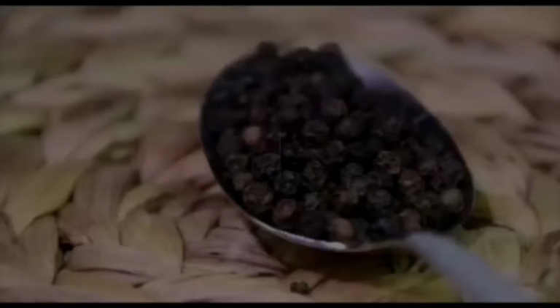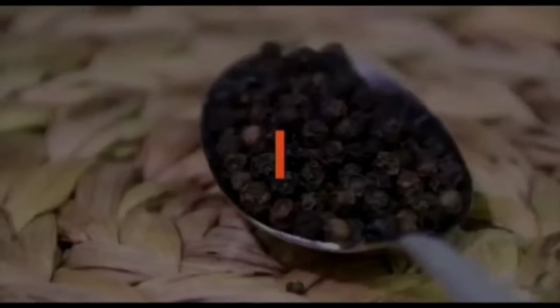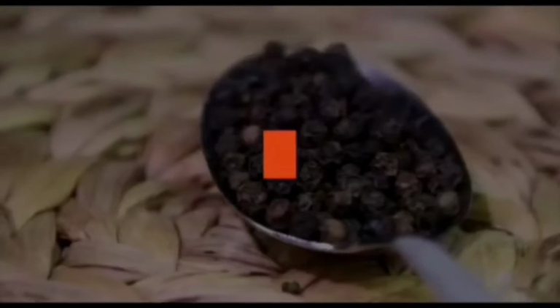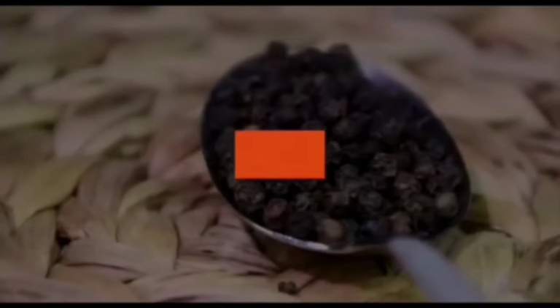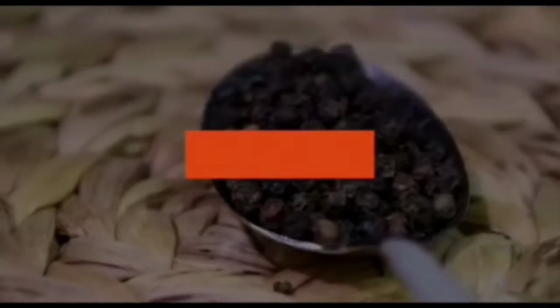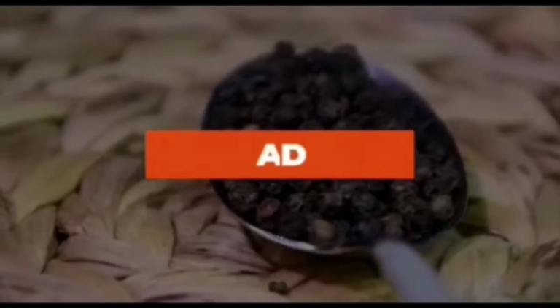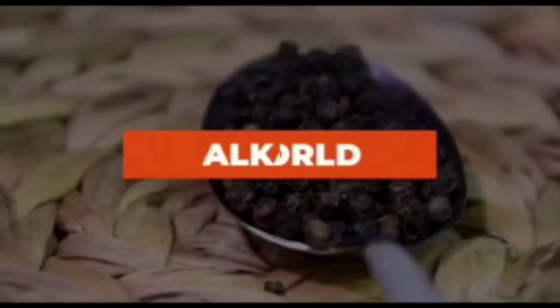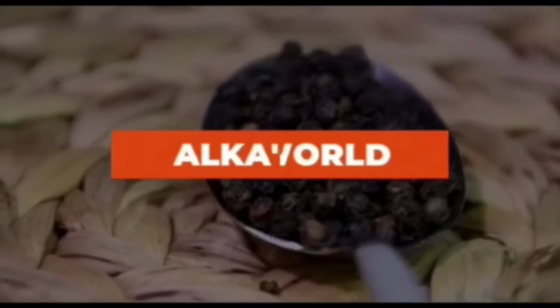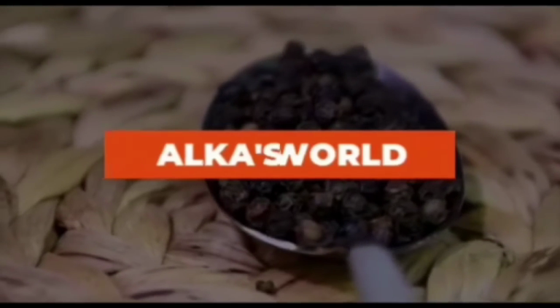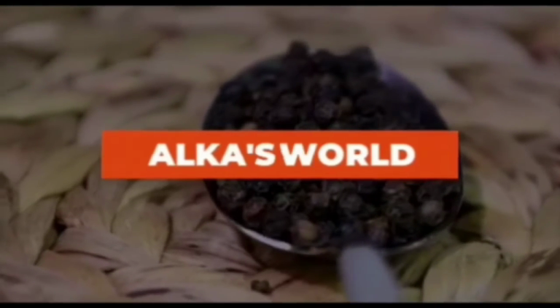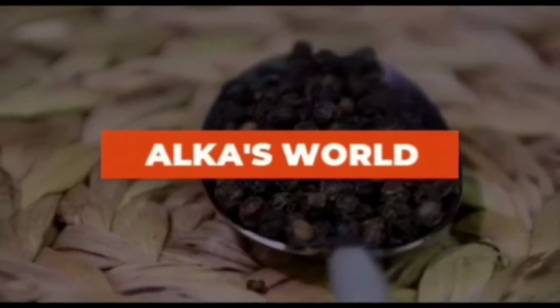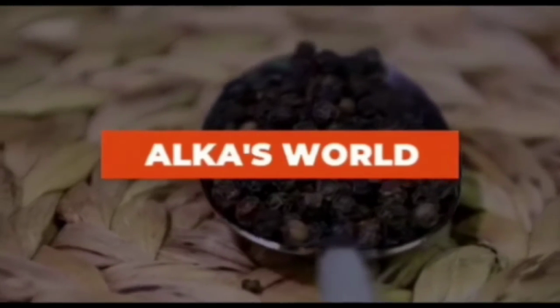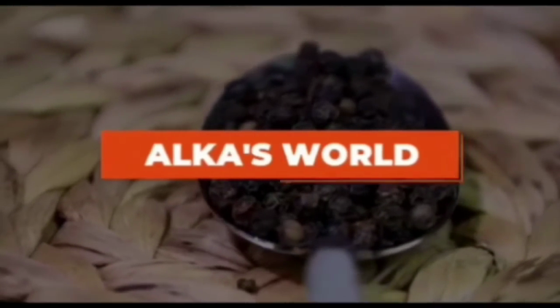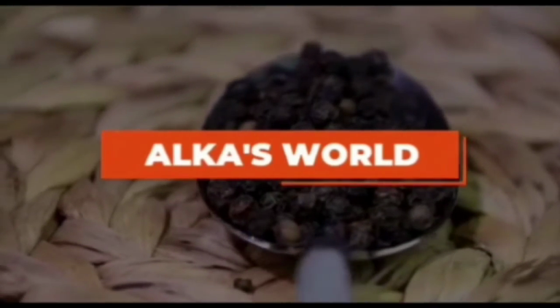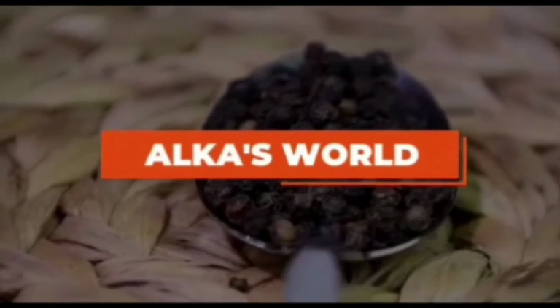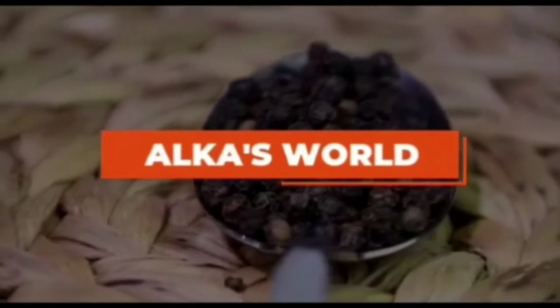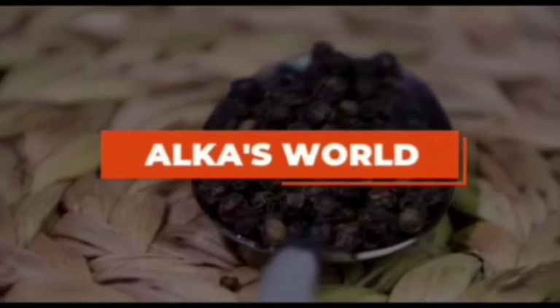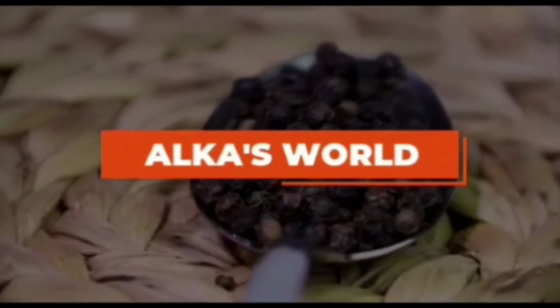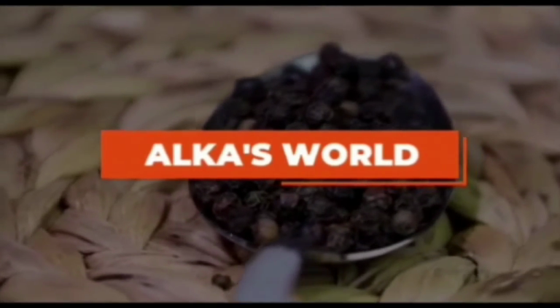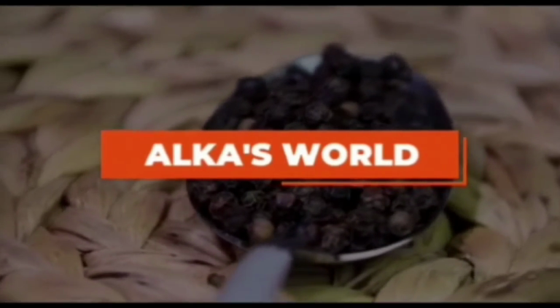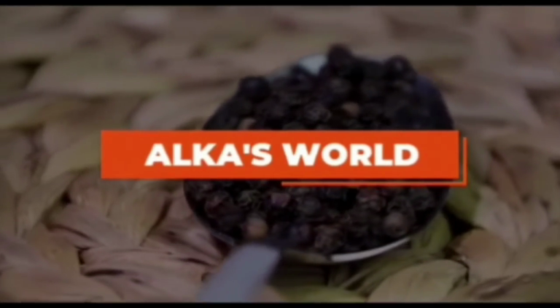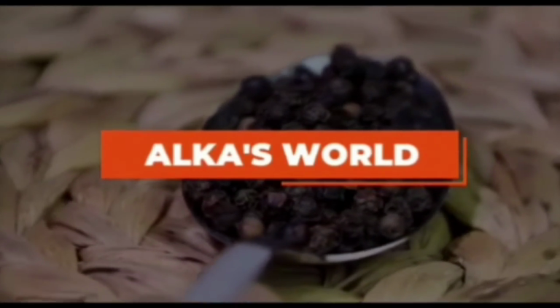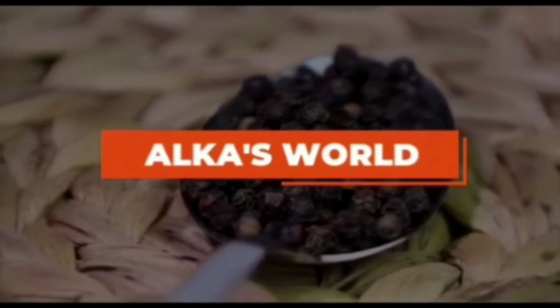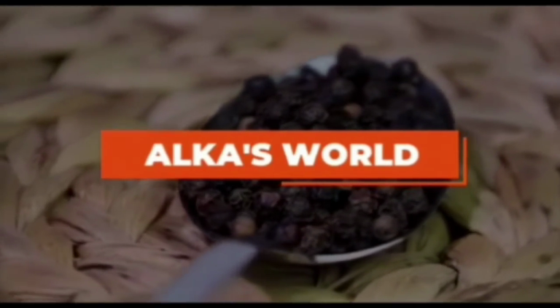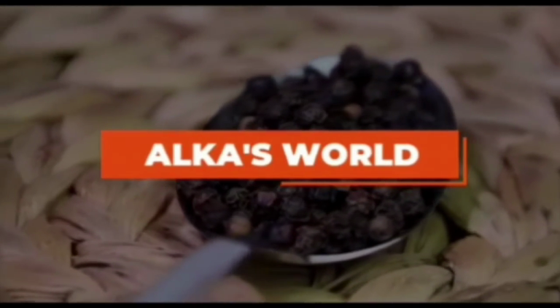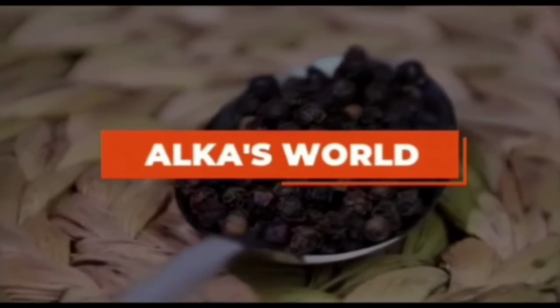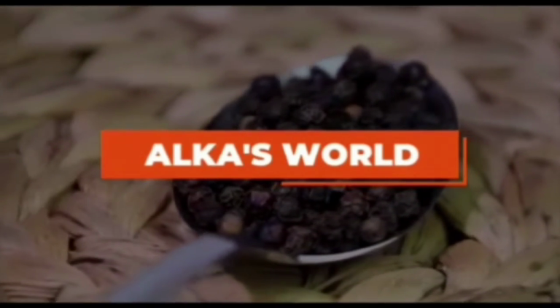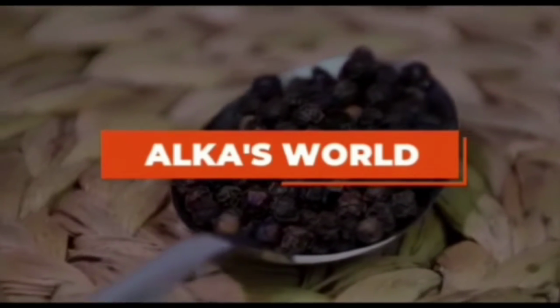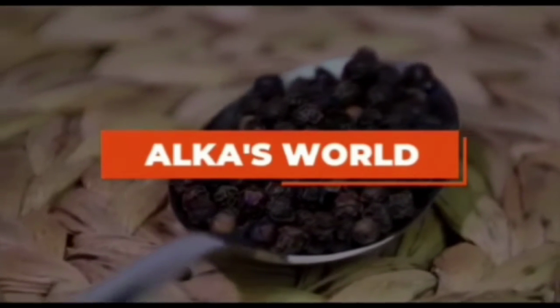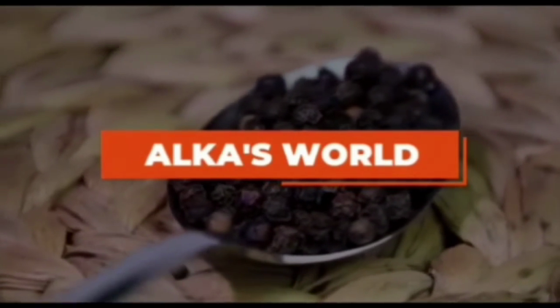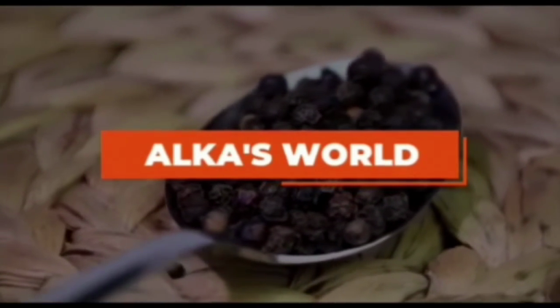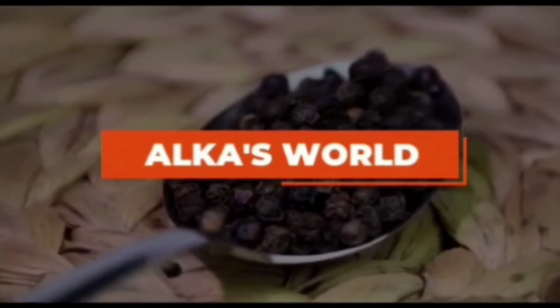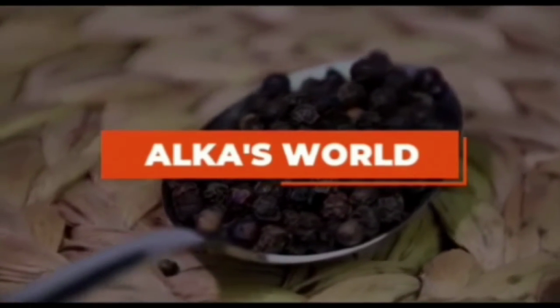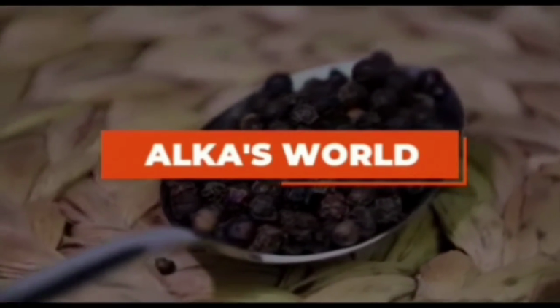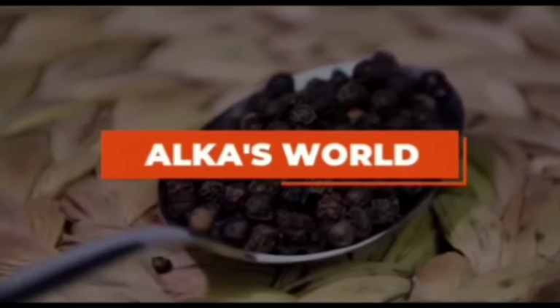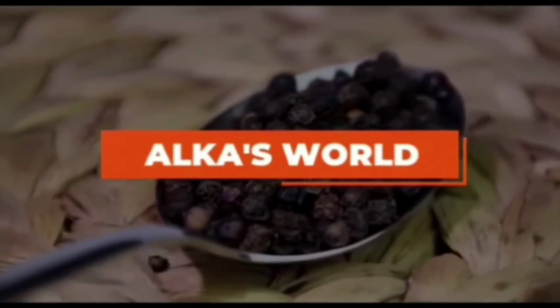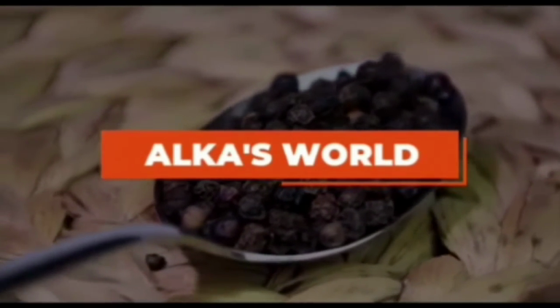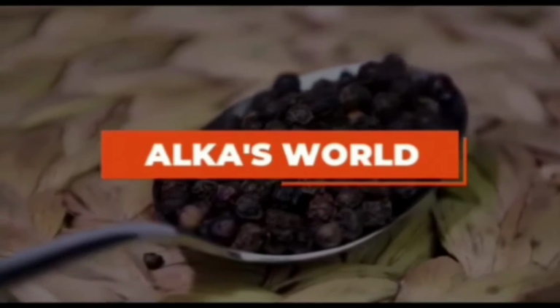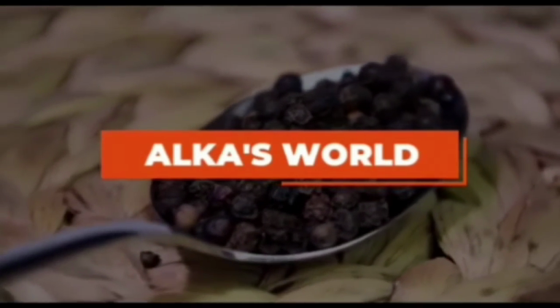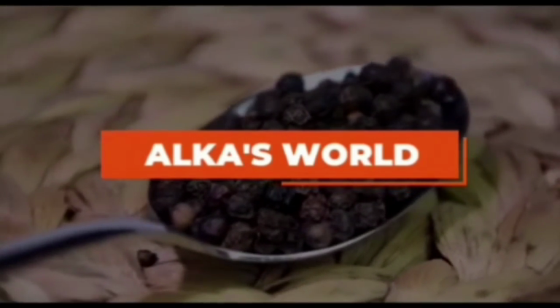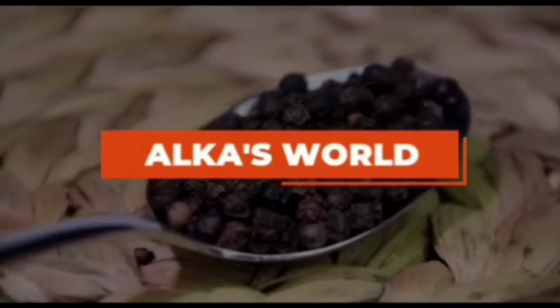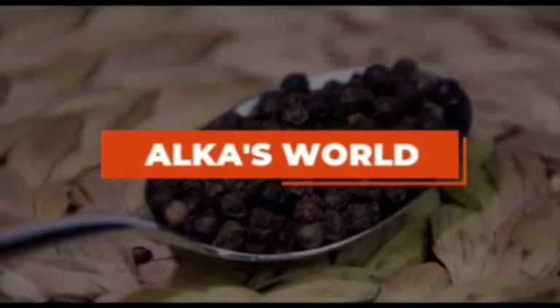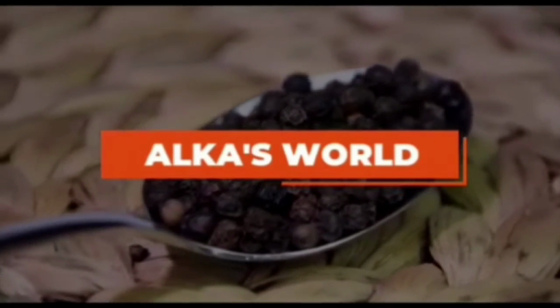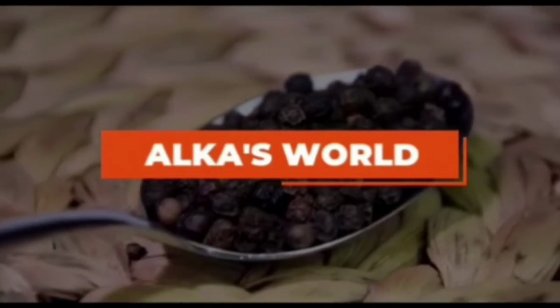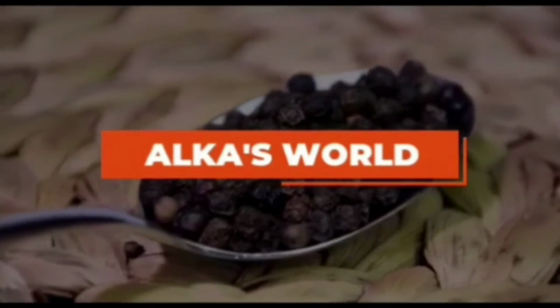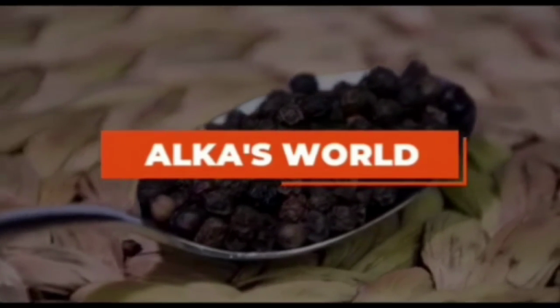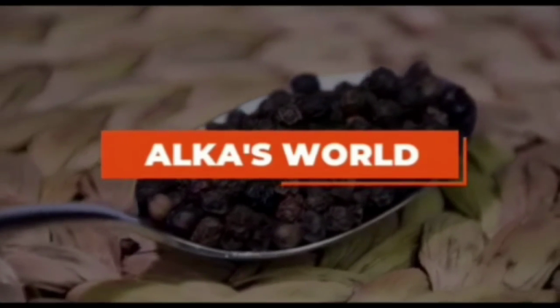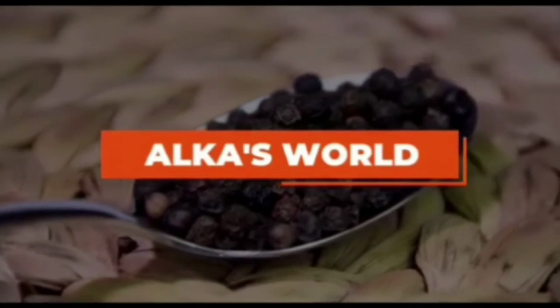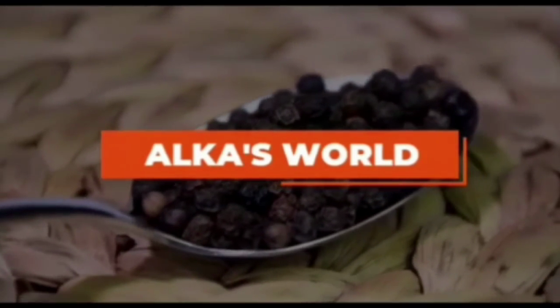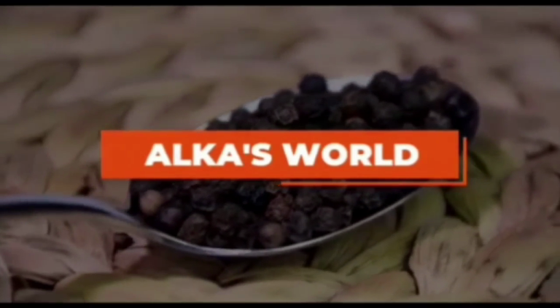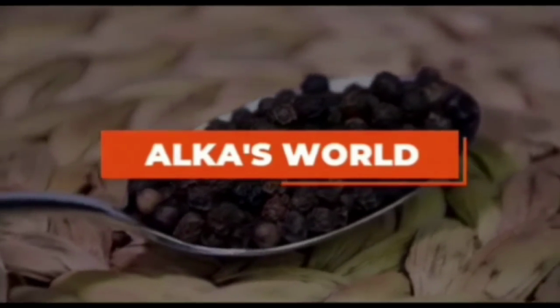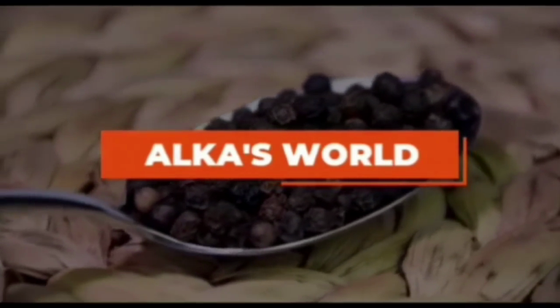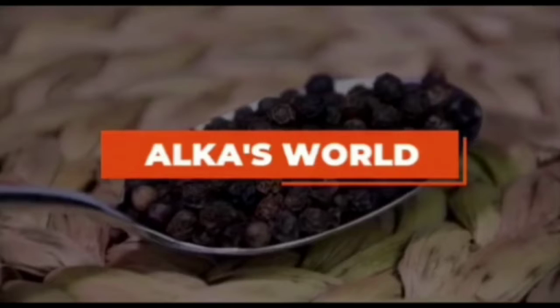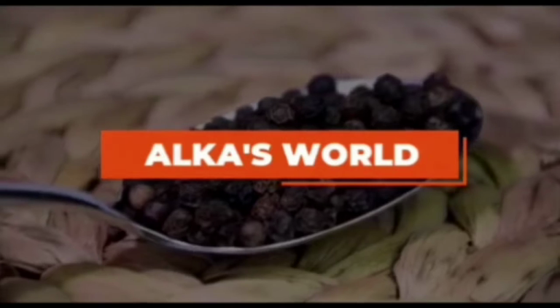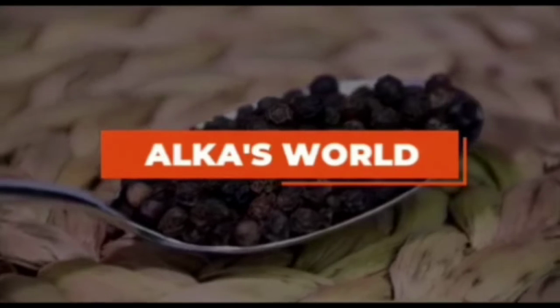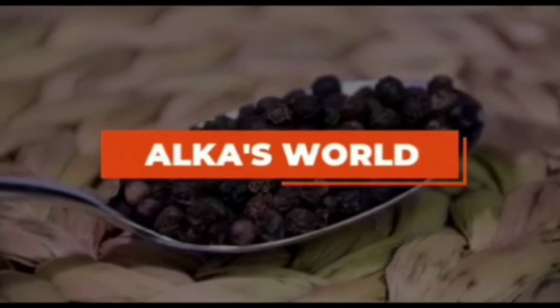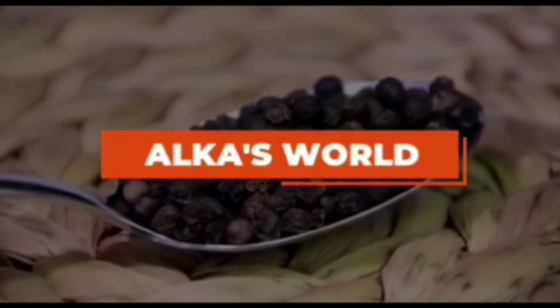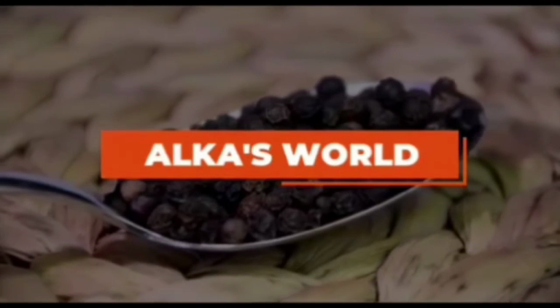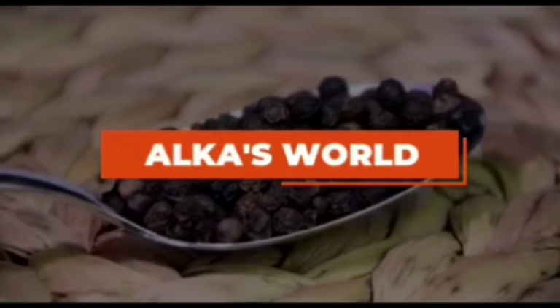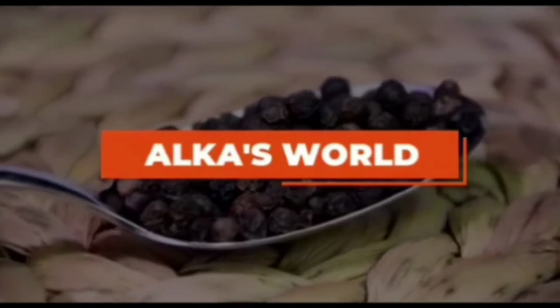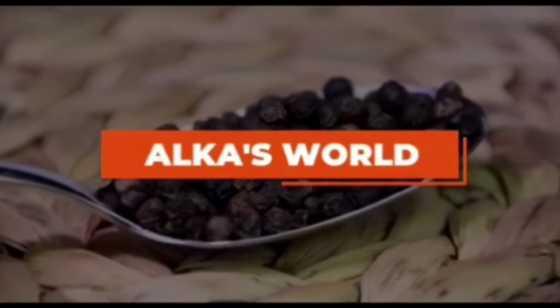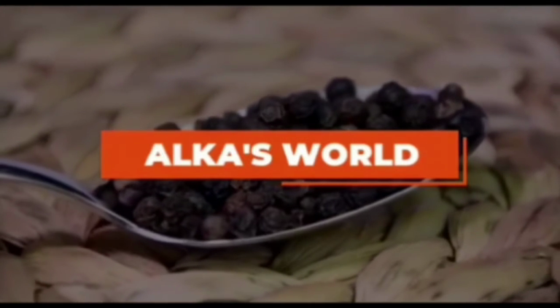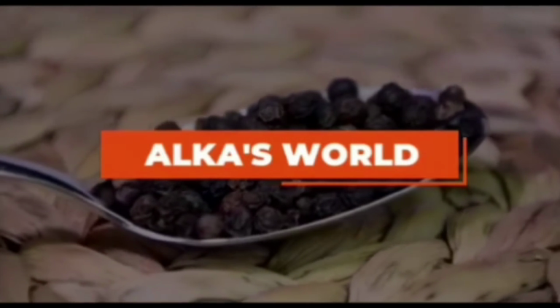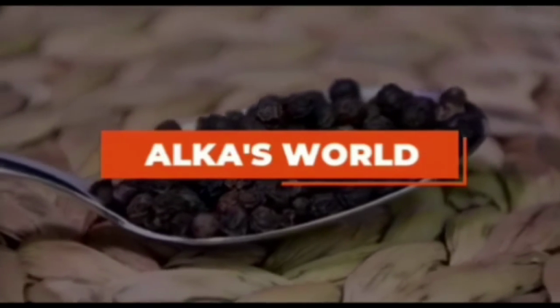Hello friends! Assalamu alaikum! Welcome to Alcar's World, The Art of Cooking!